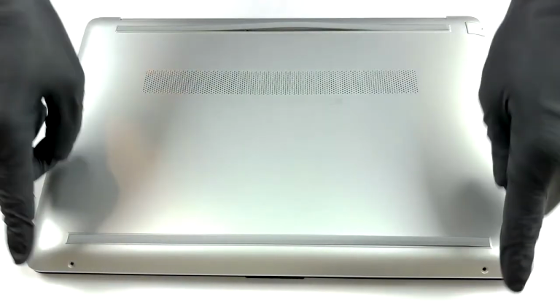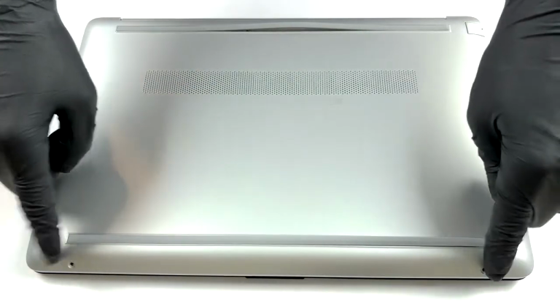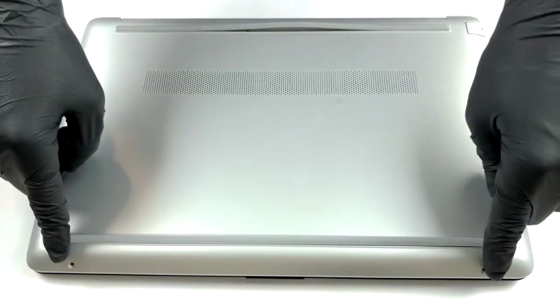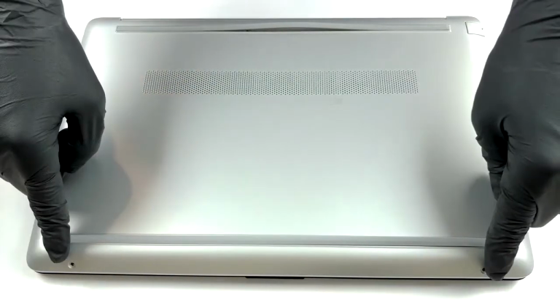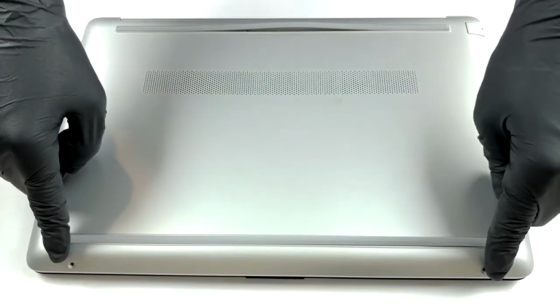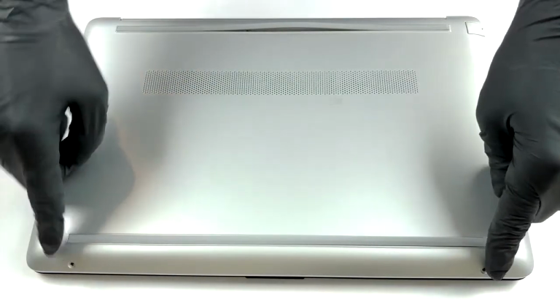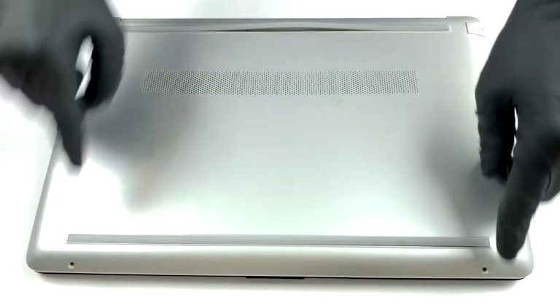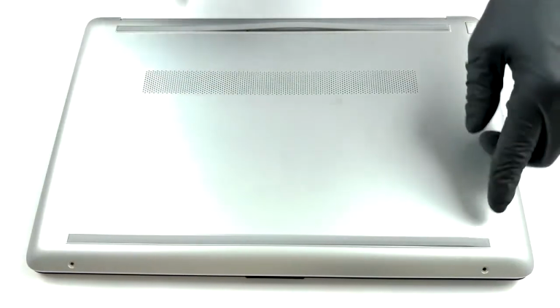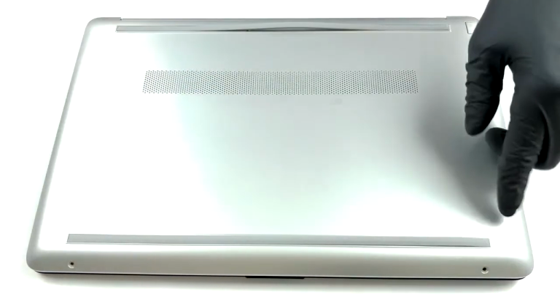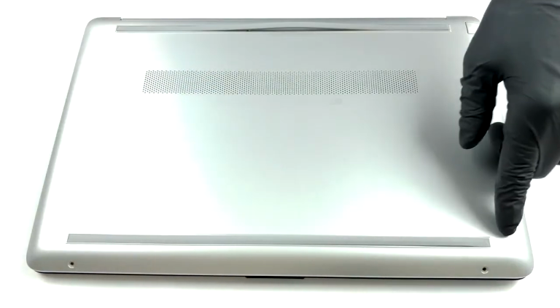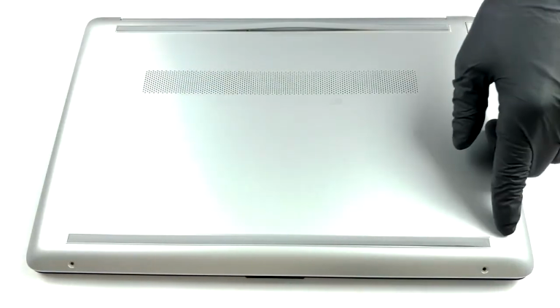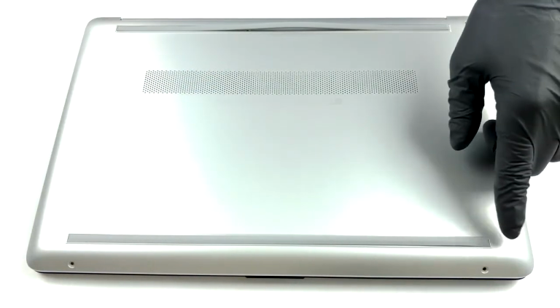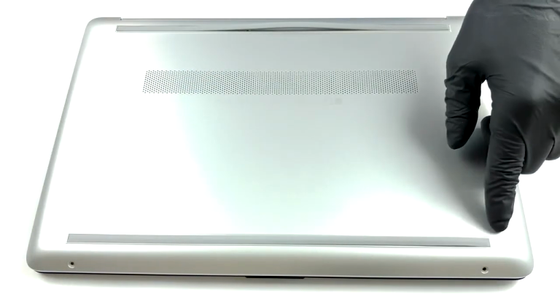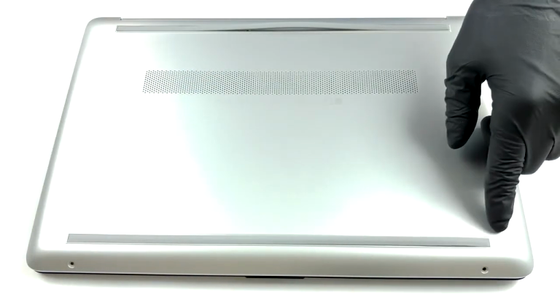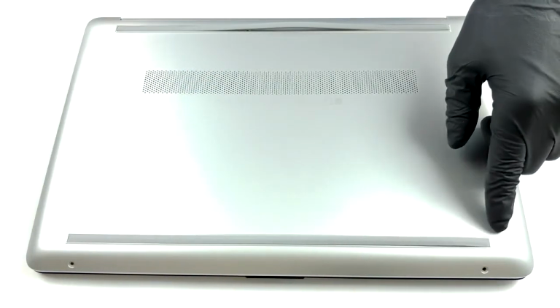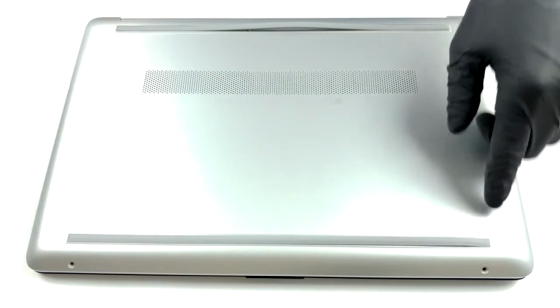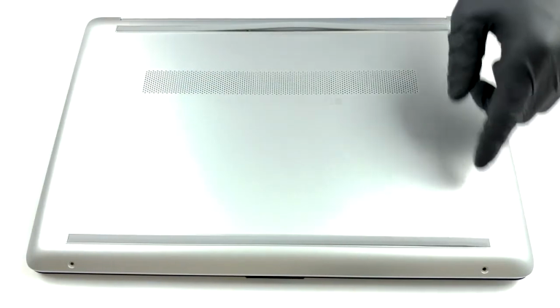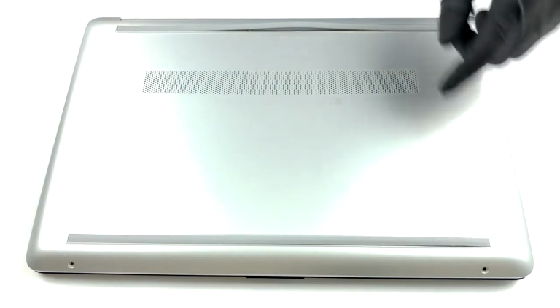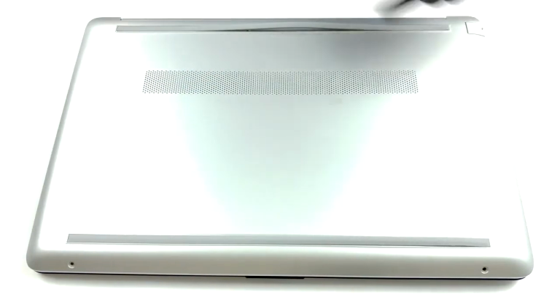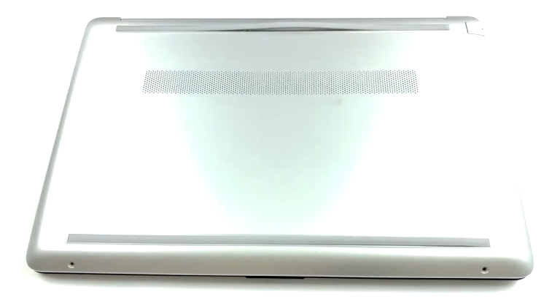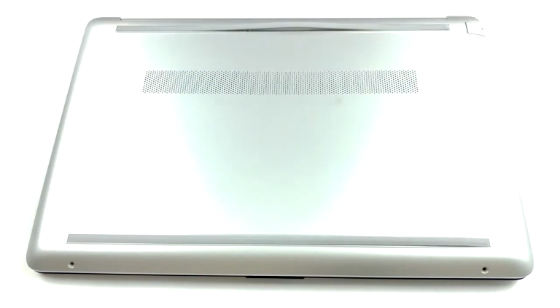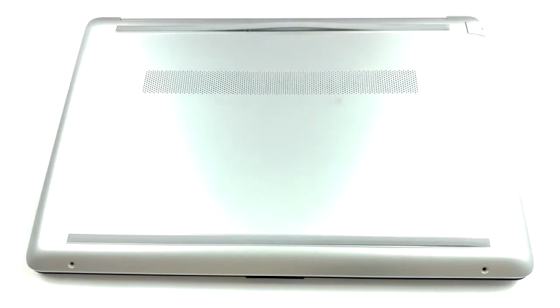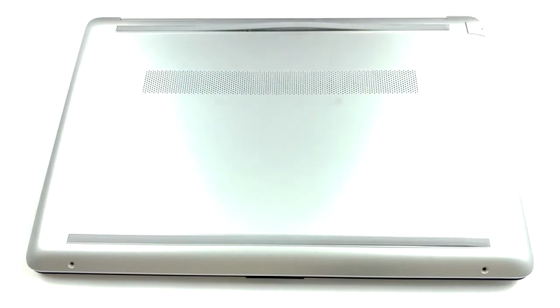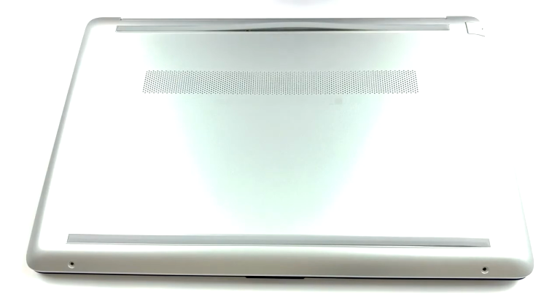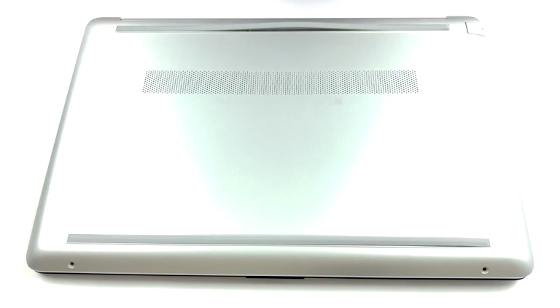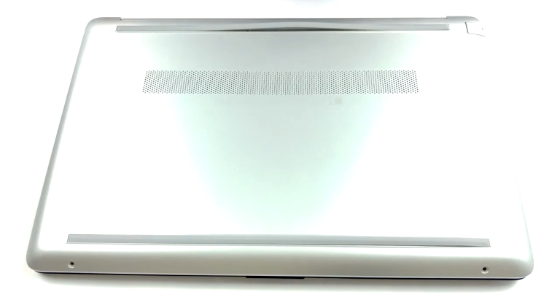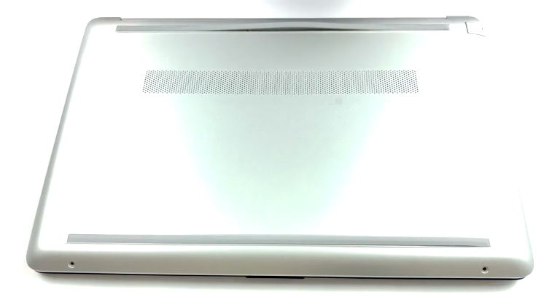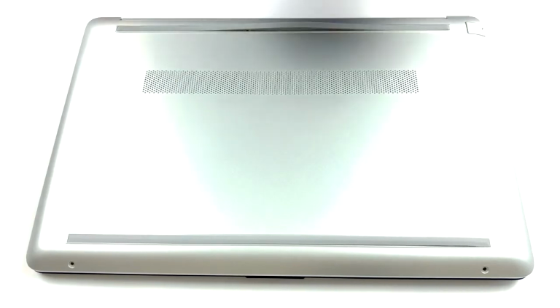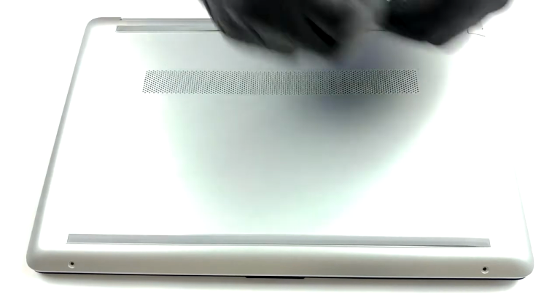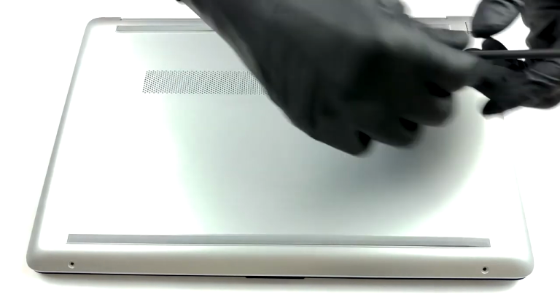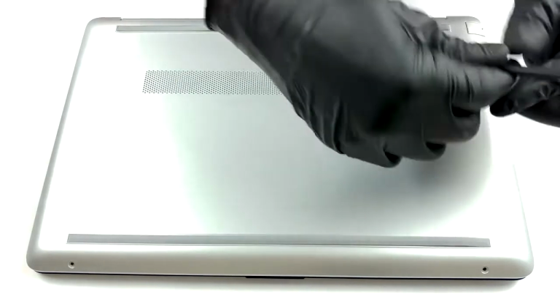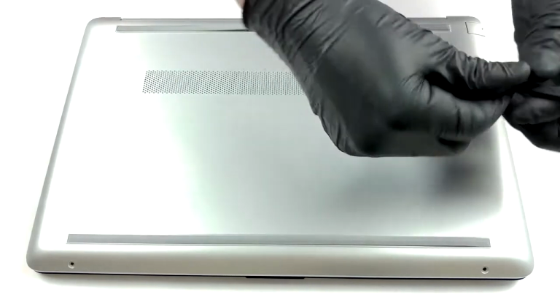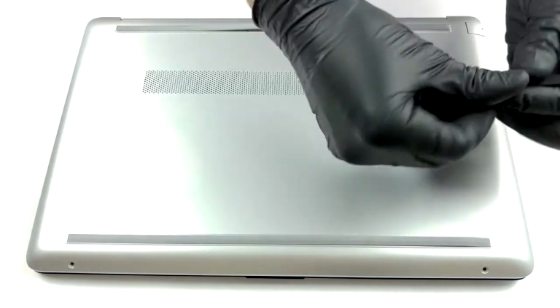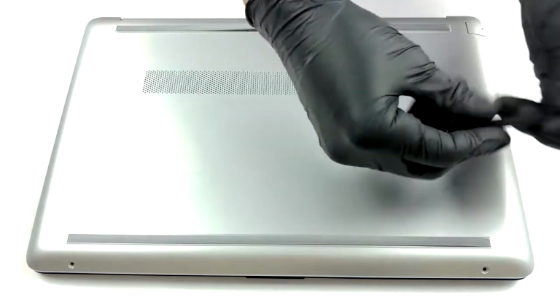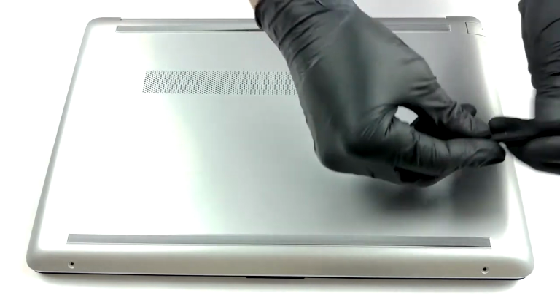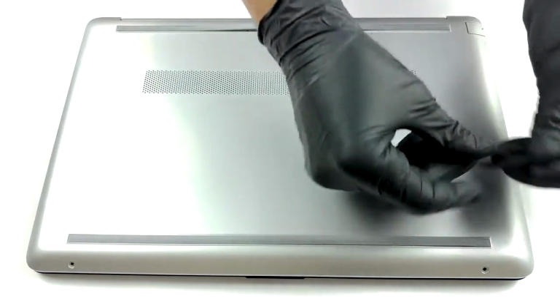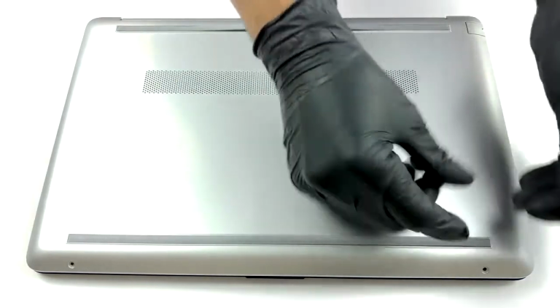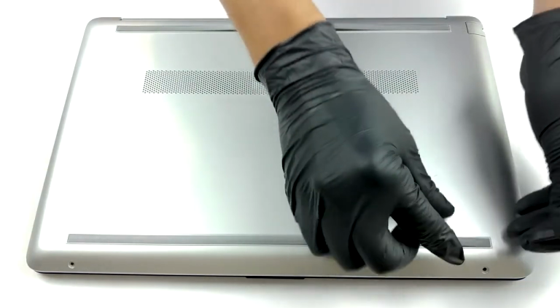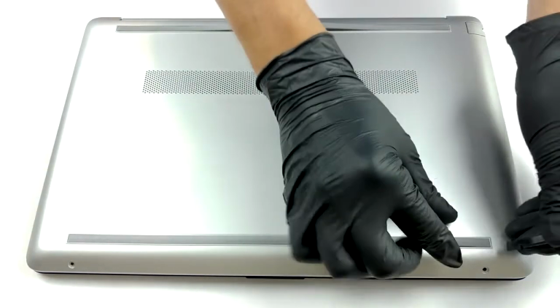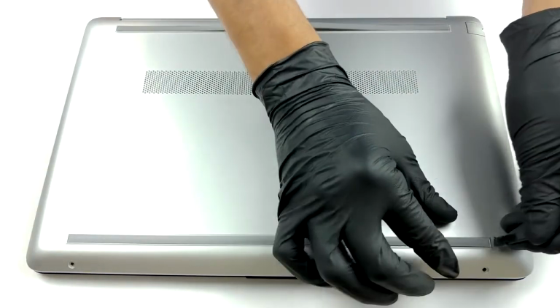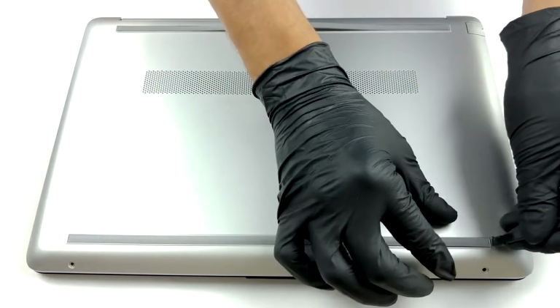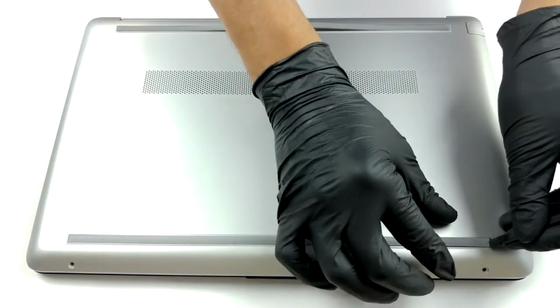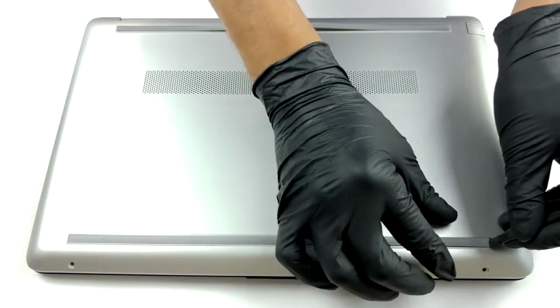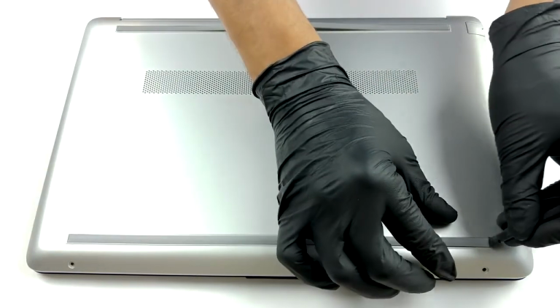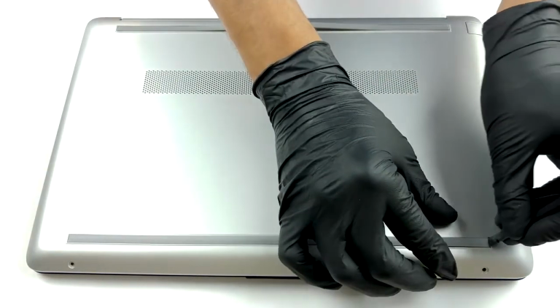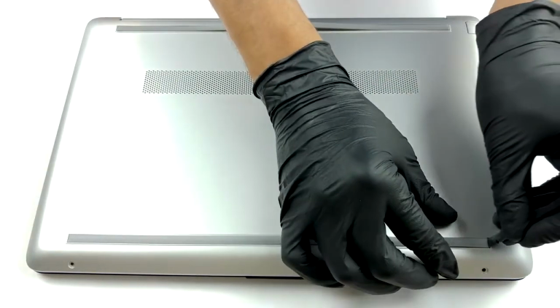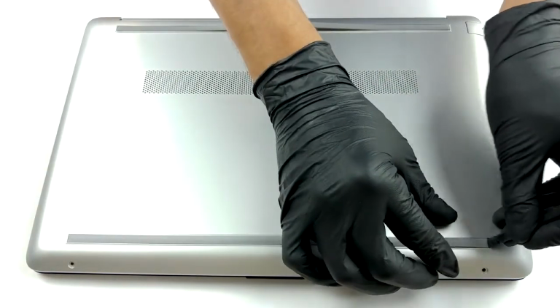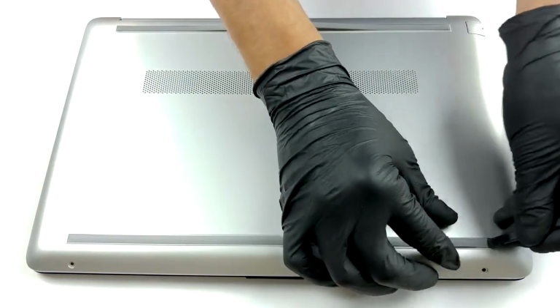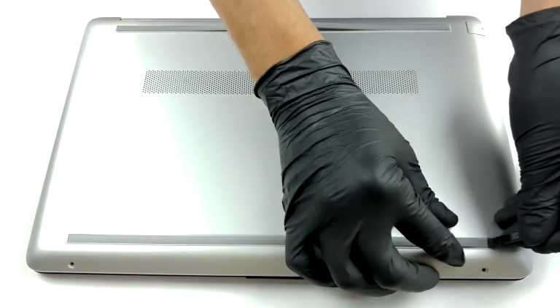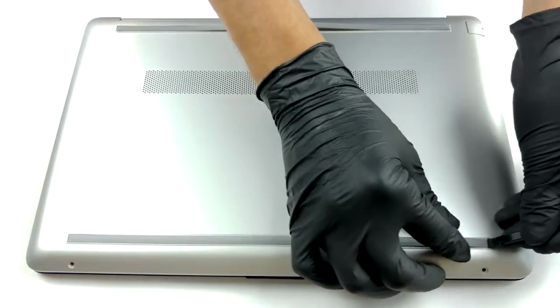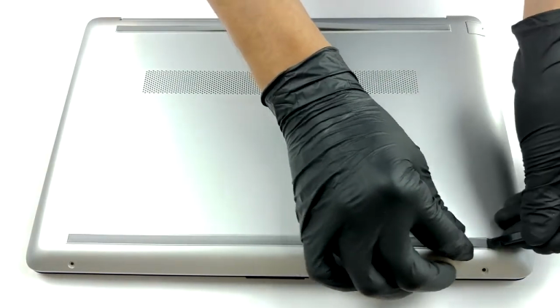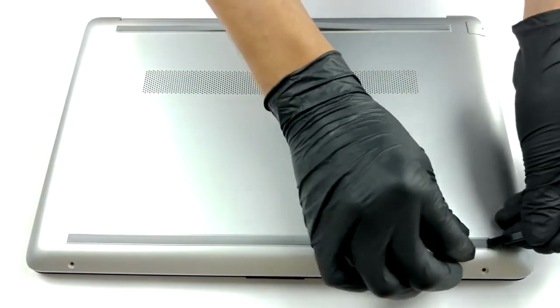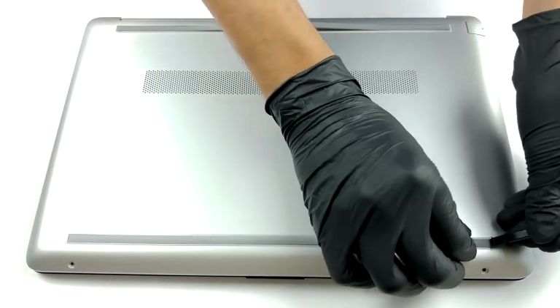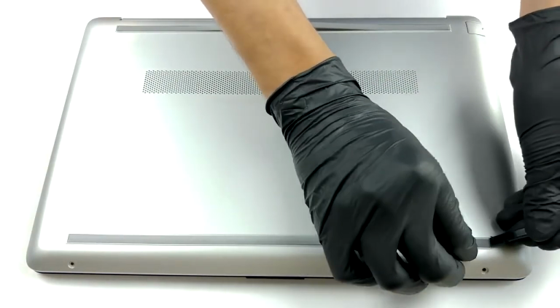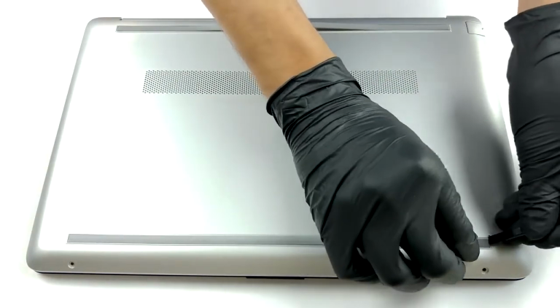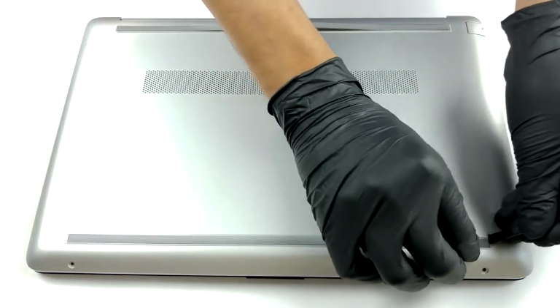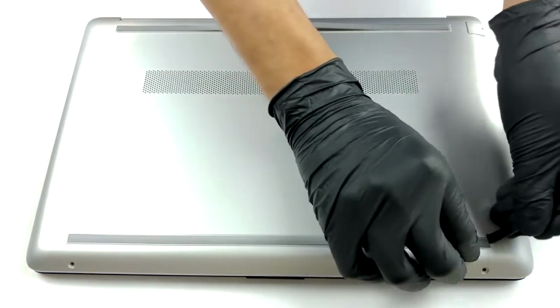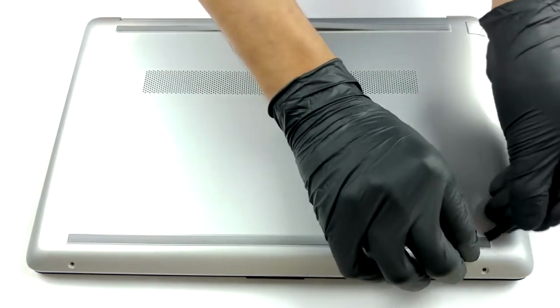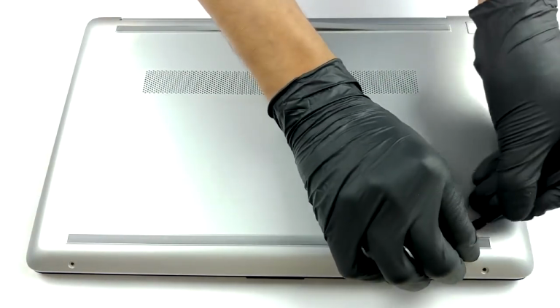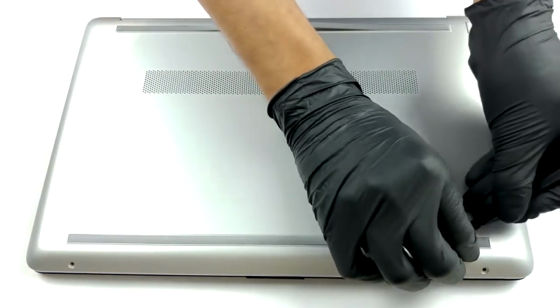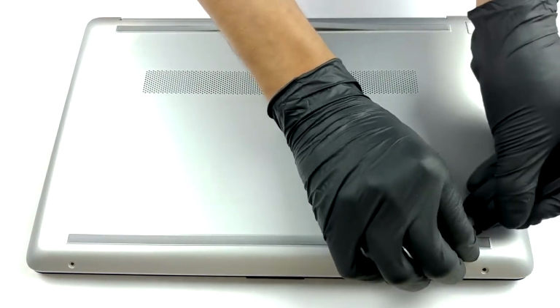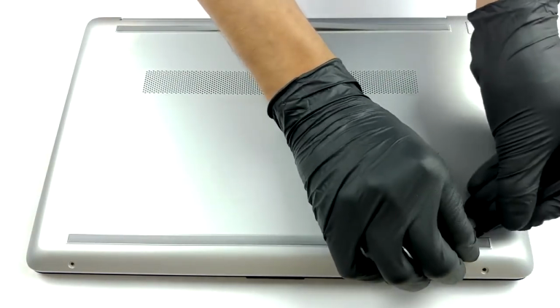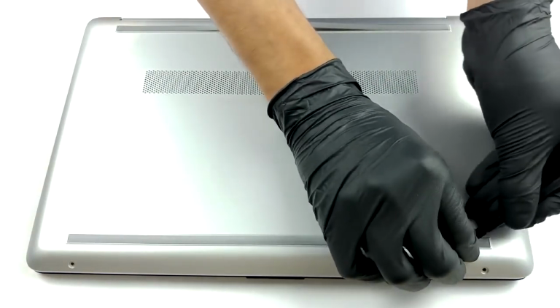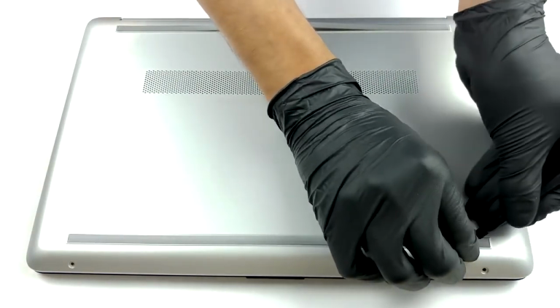Hello, this is Laptop Media, and today we will show you how to open the HP 15DW1000 and what's inside of it.